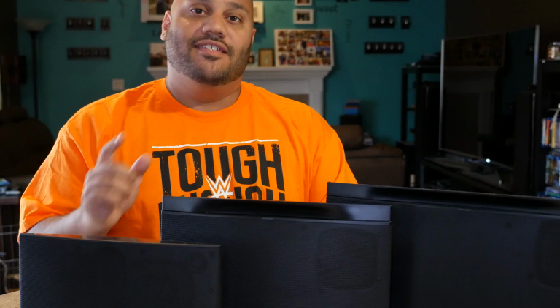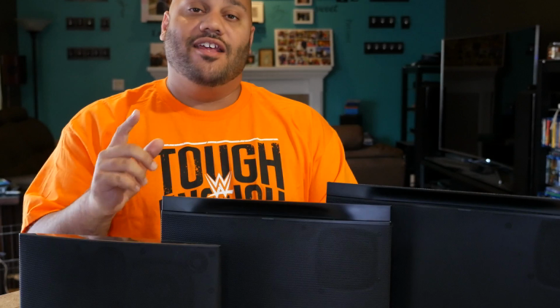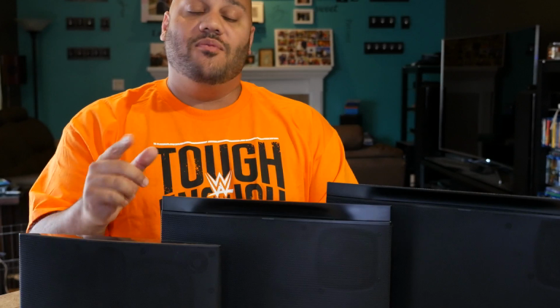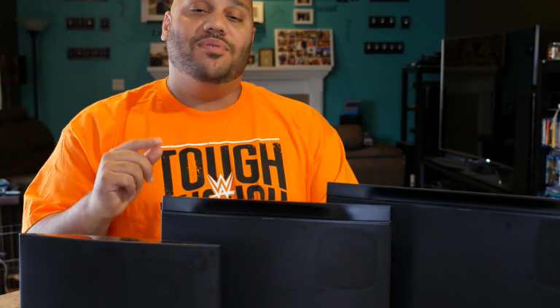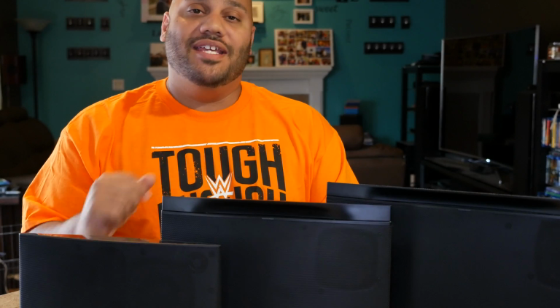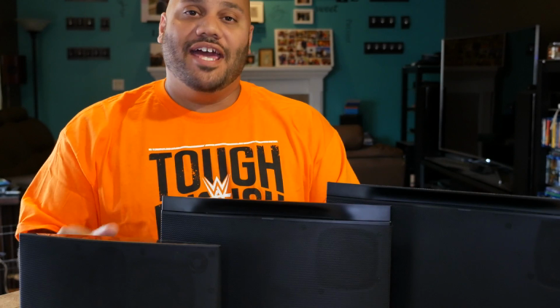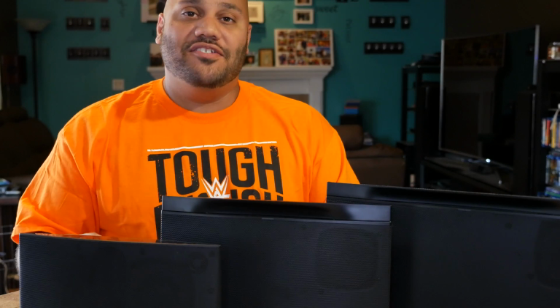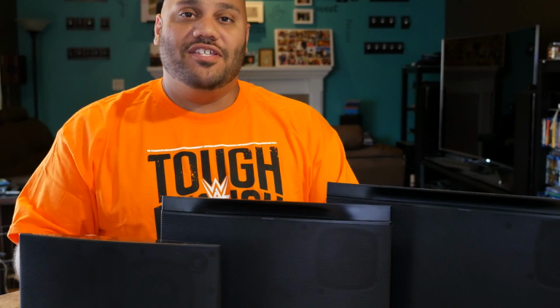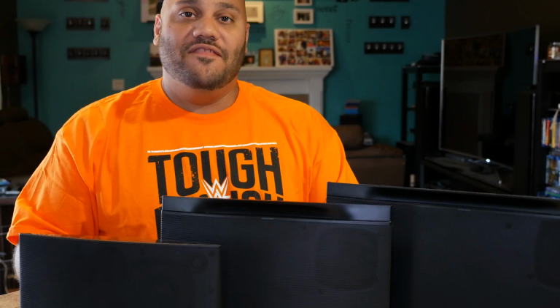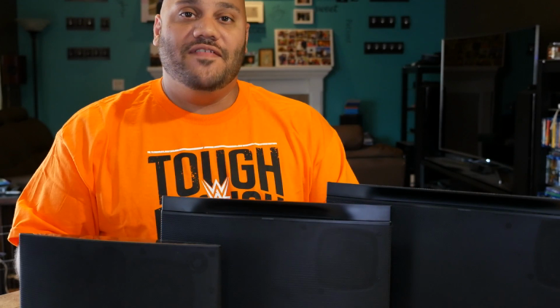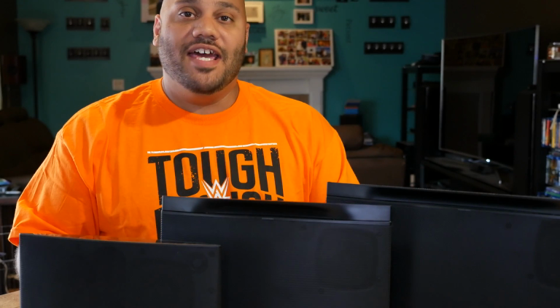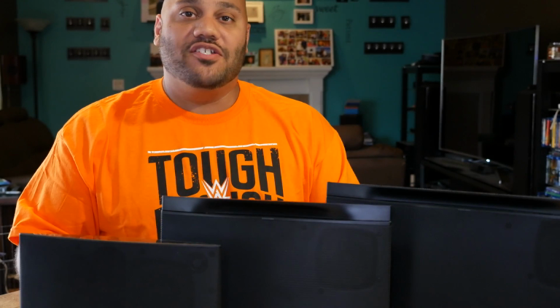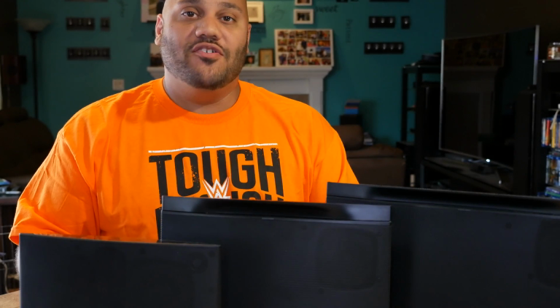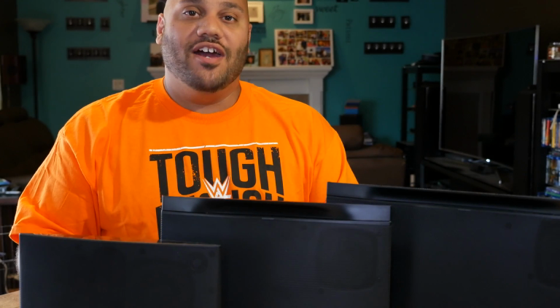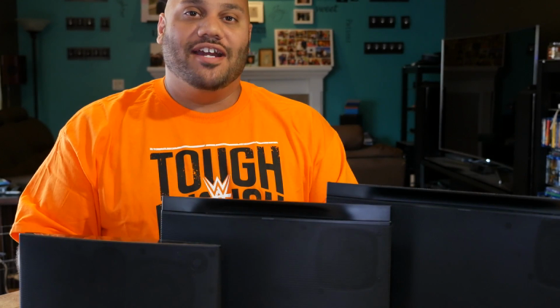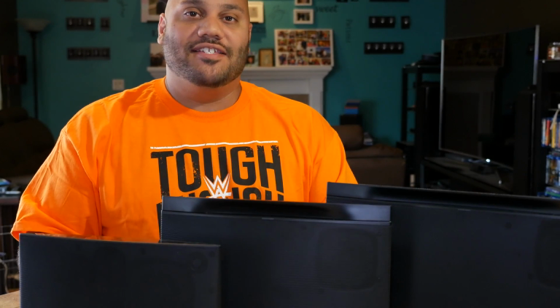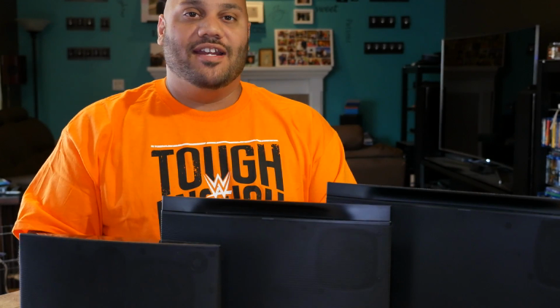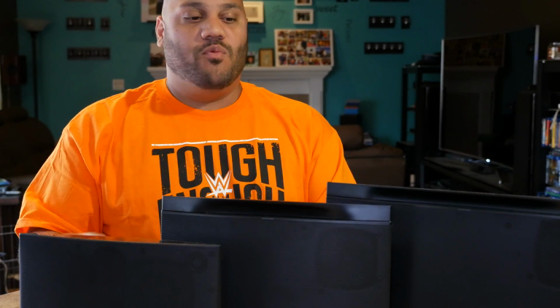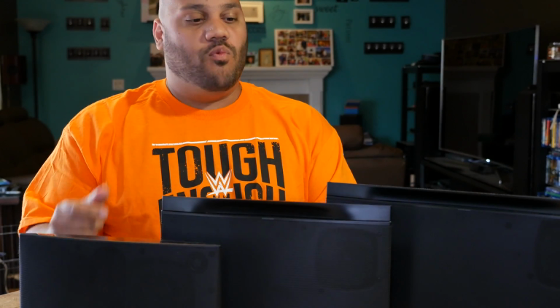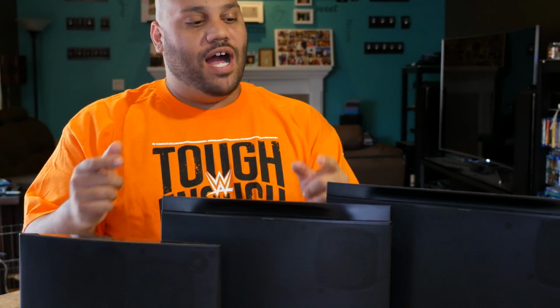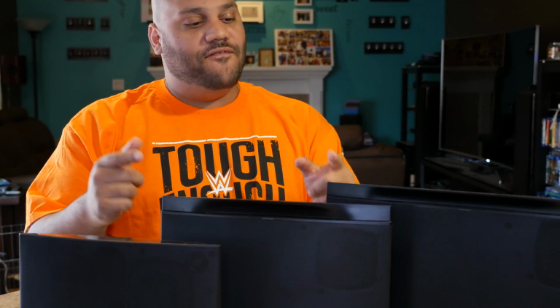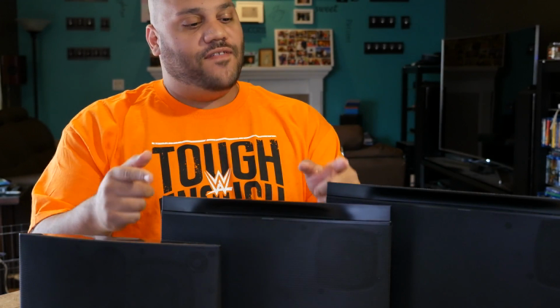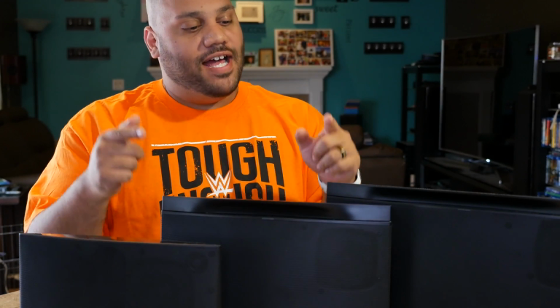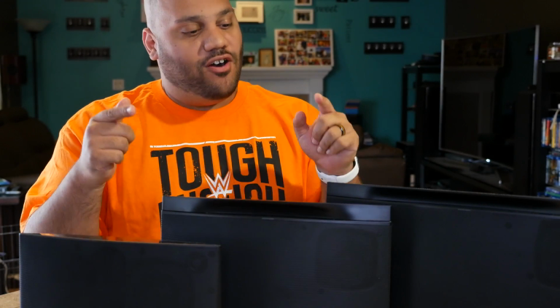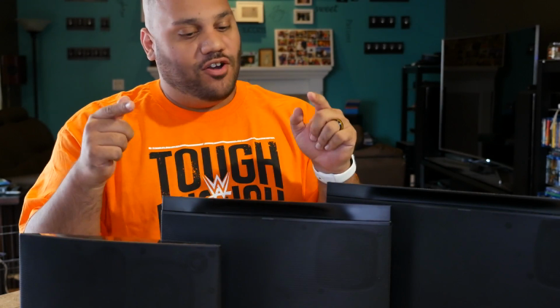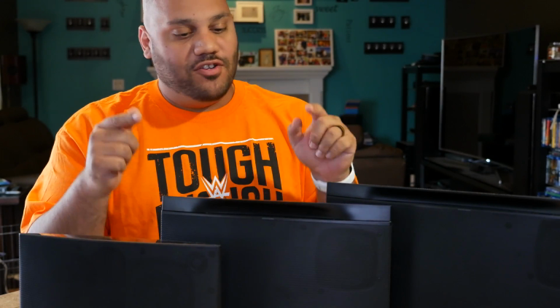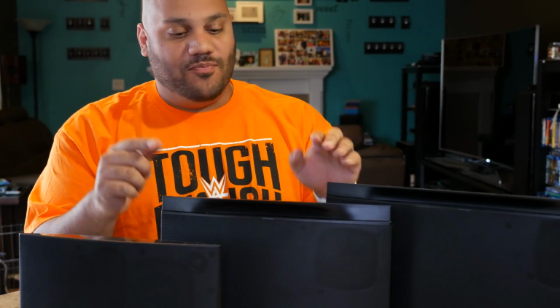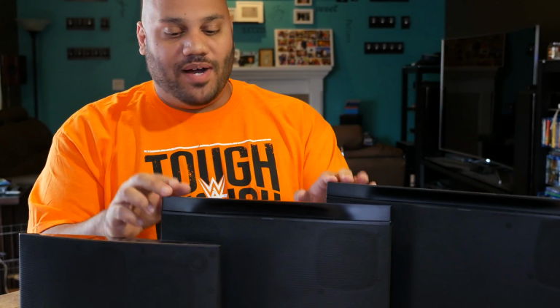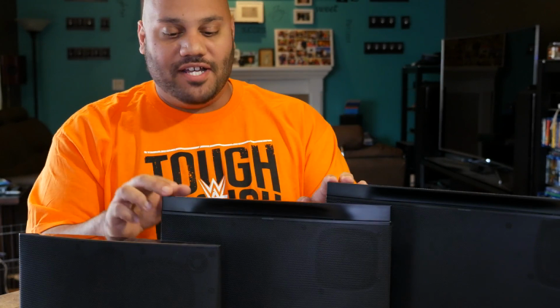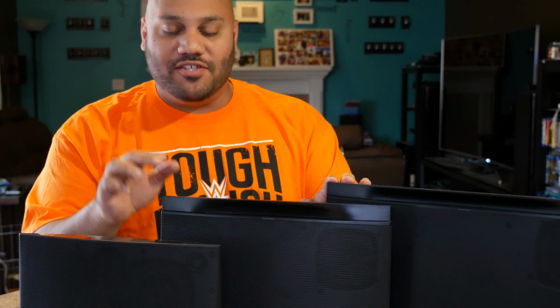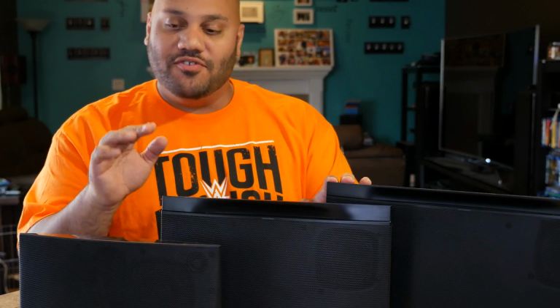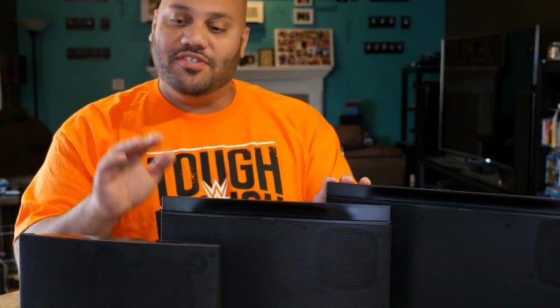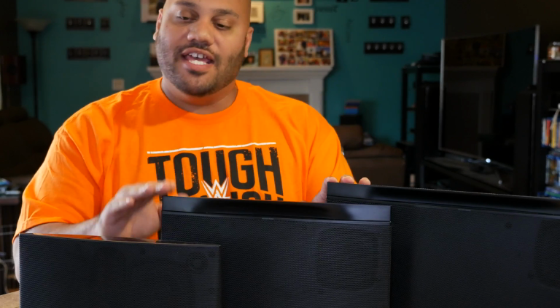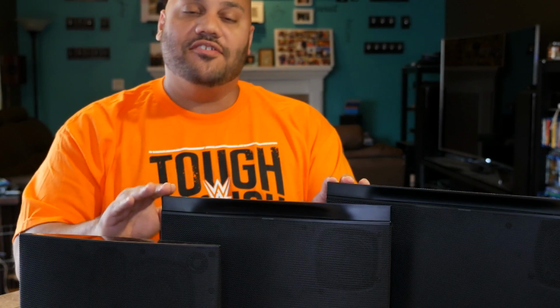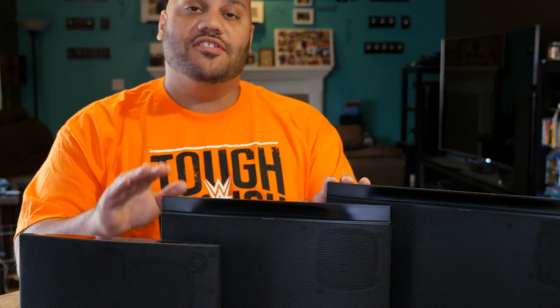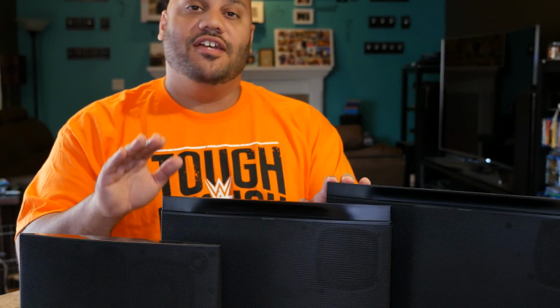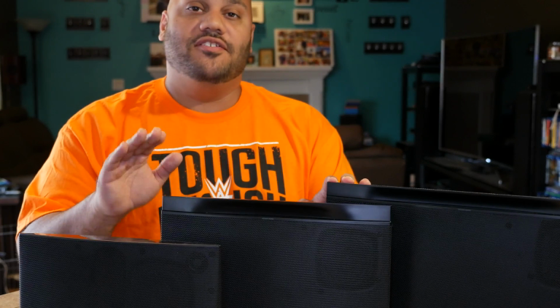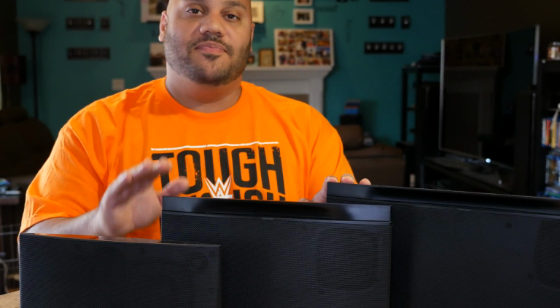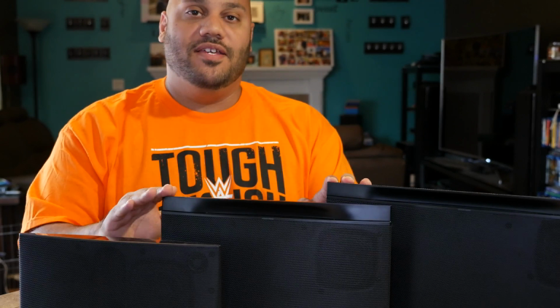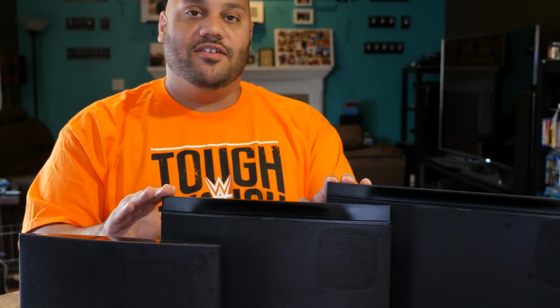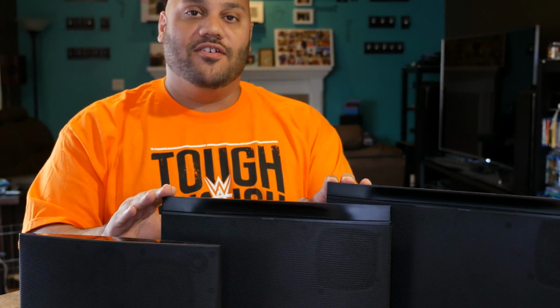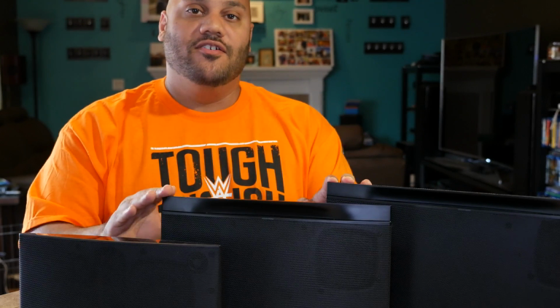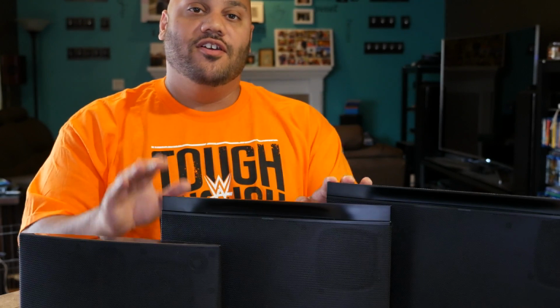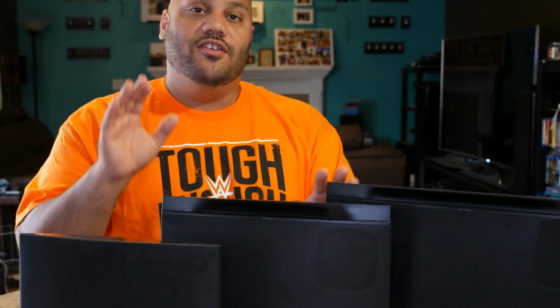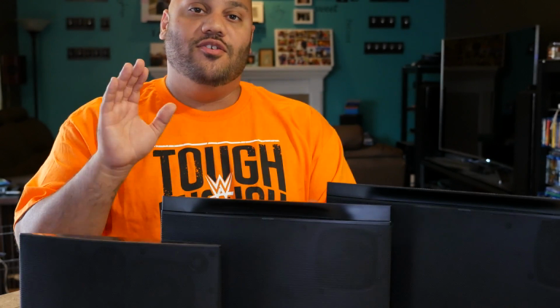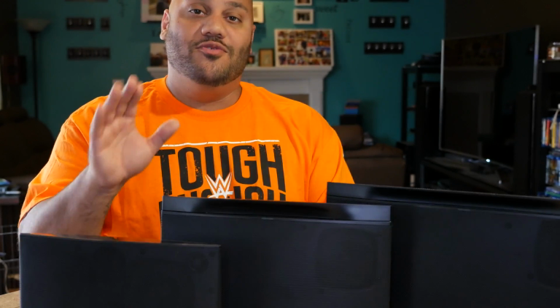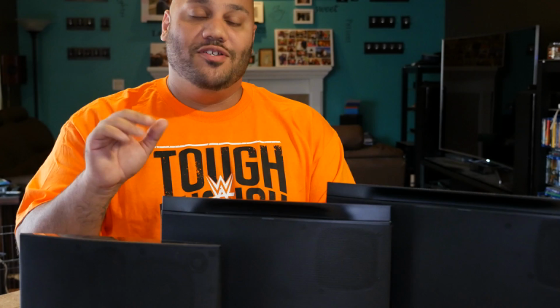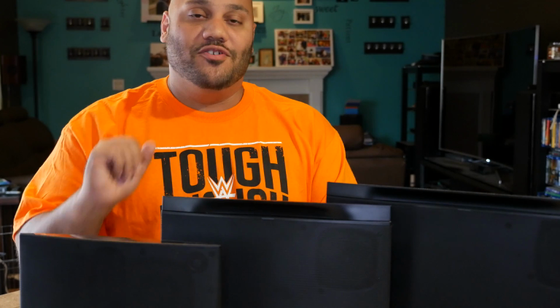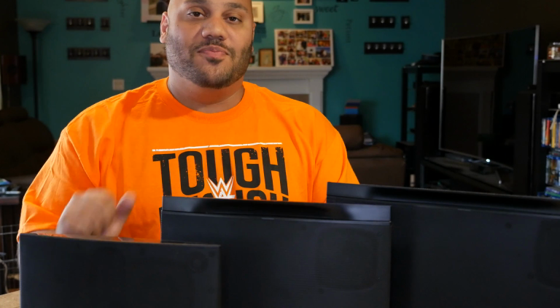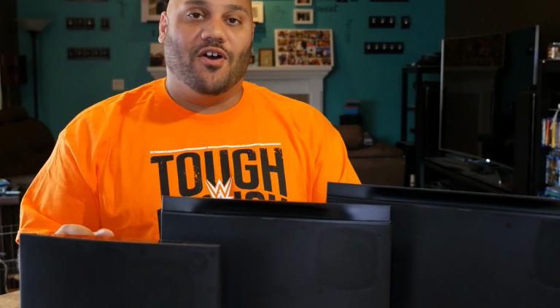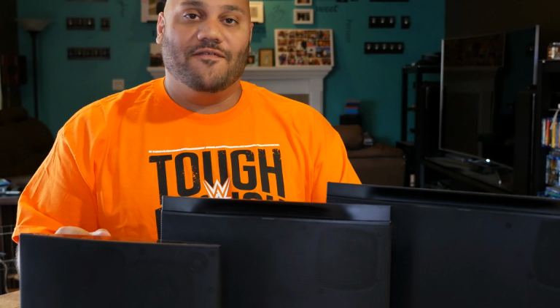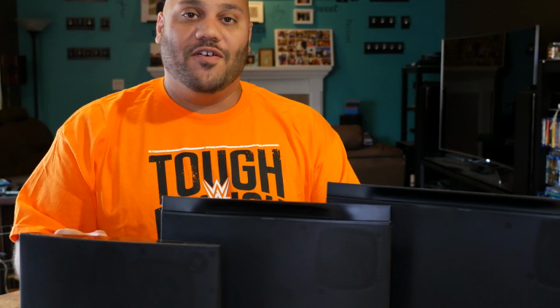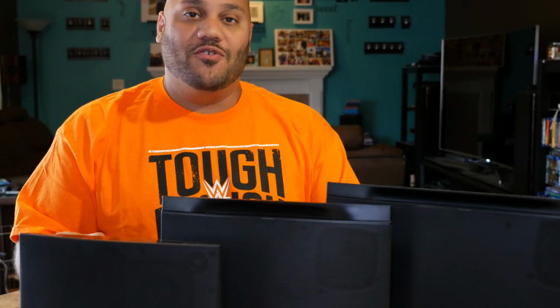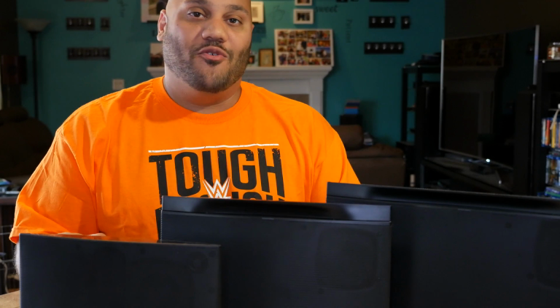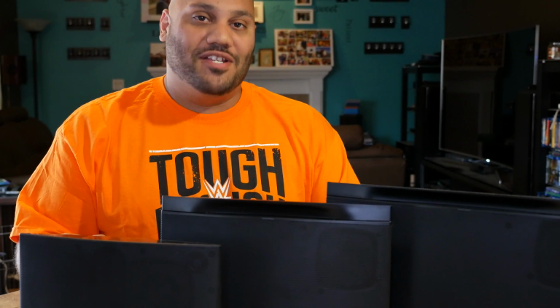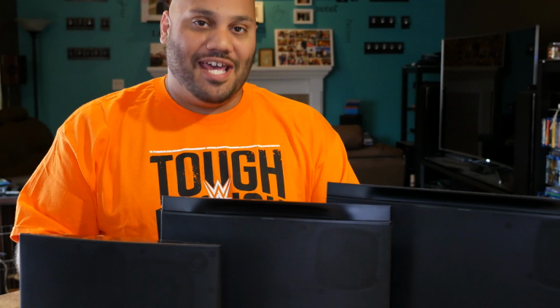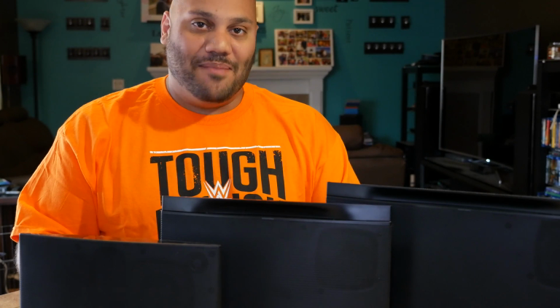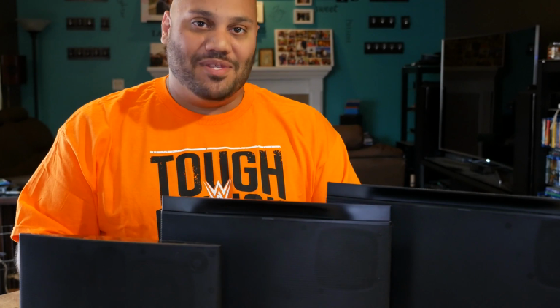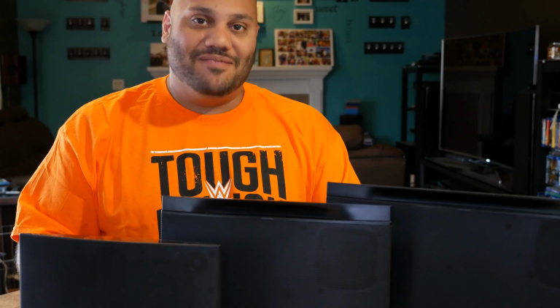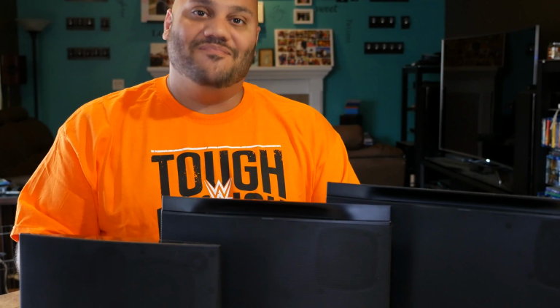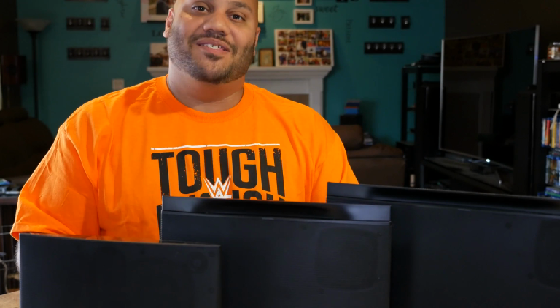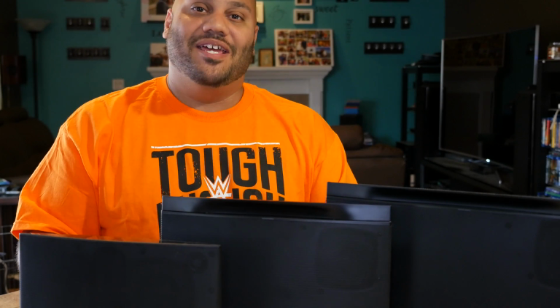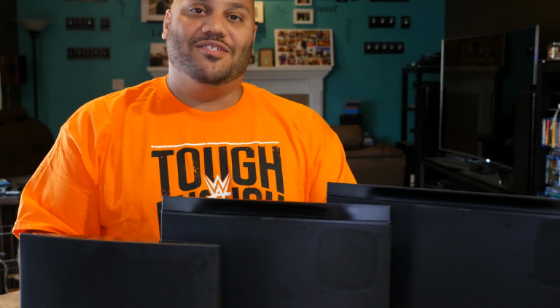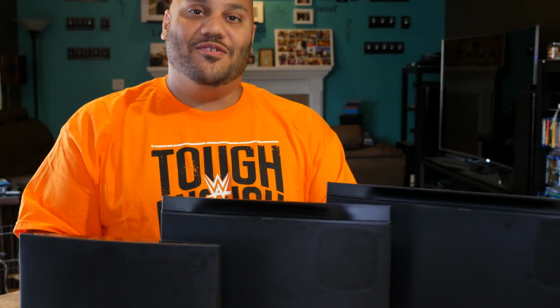Today on Bleeding Edge TV, I show you how to set up Wi-Fi on your Monster Soundstage speaker using your smartphone or tablet. Stay tuned.